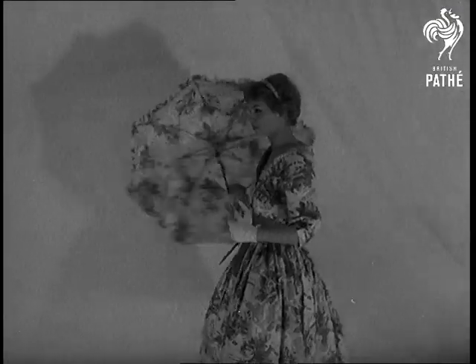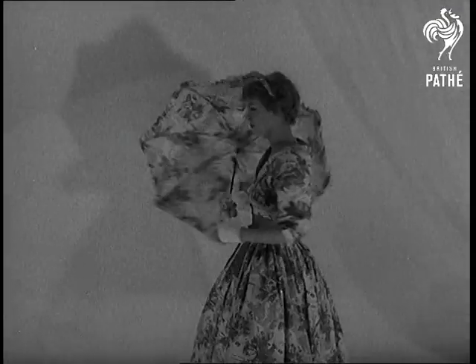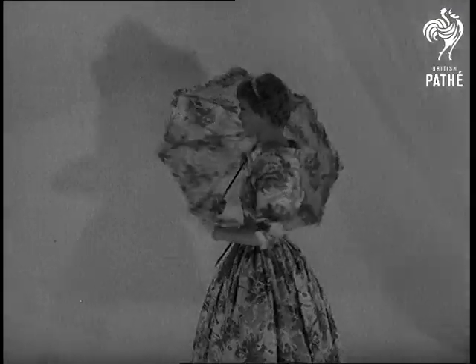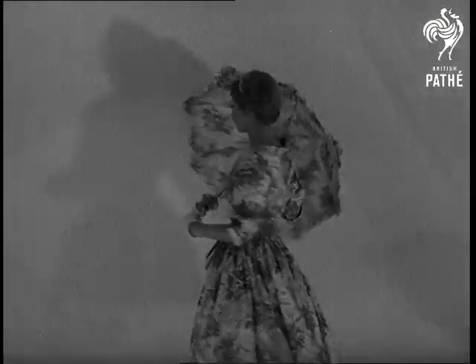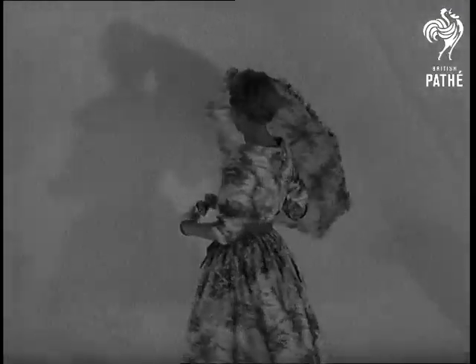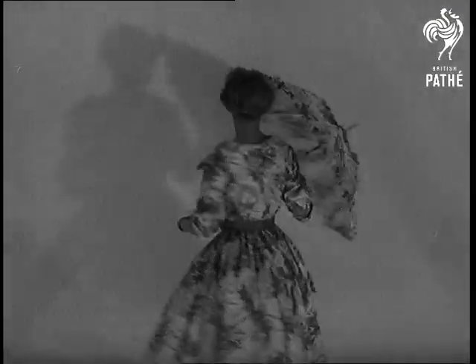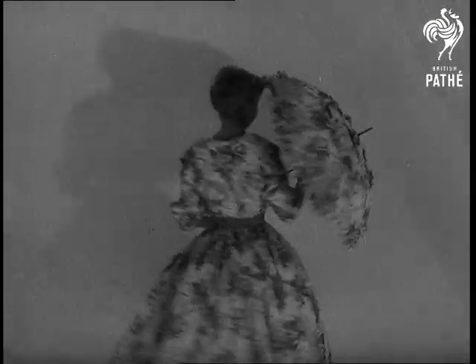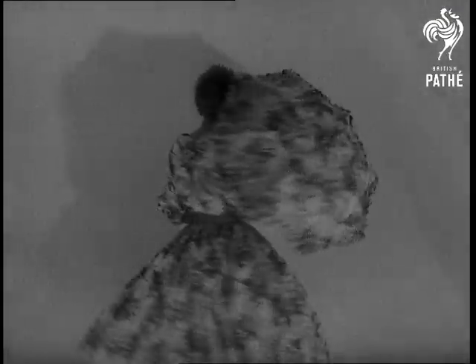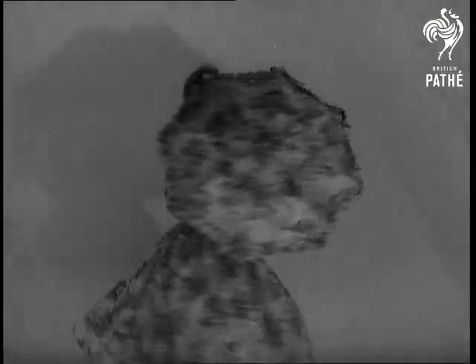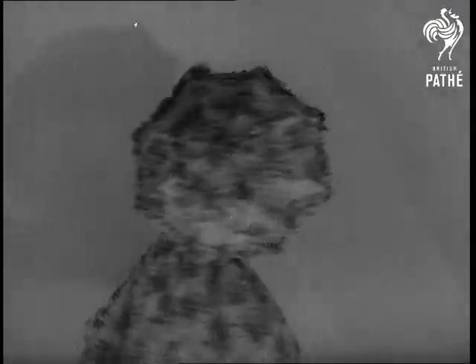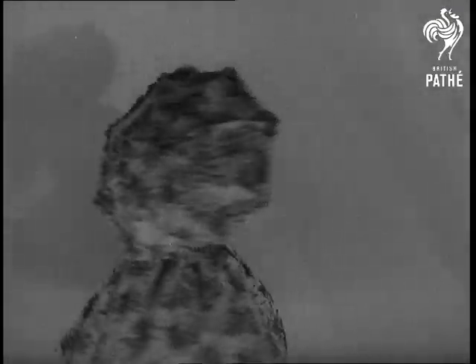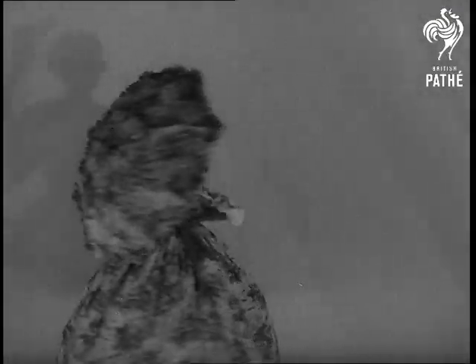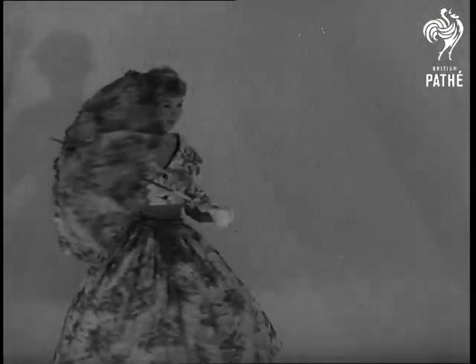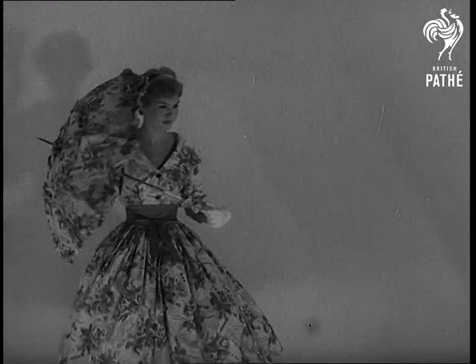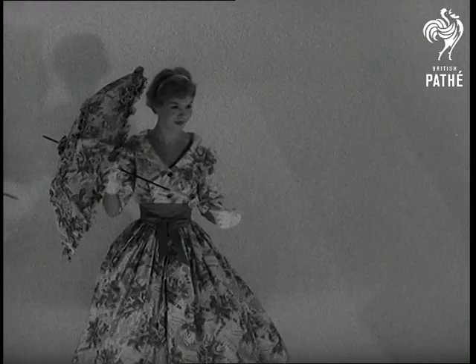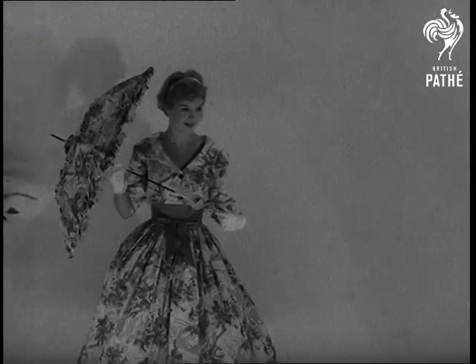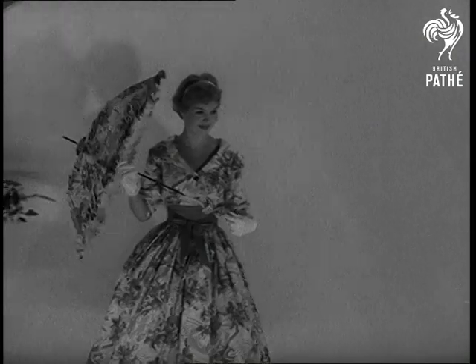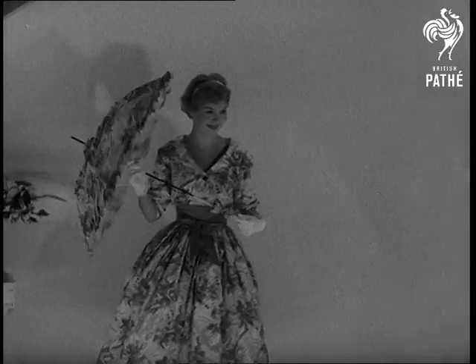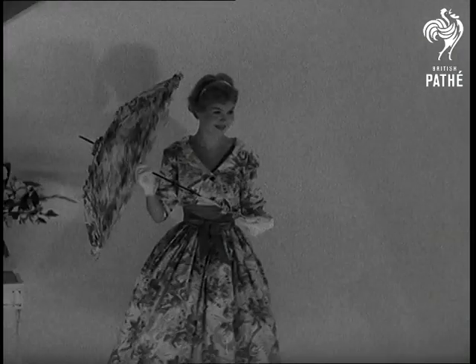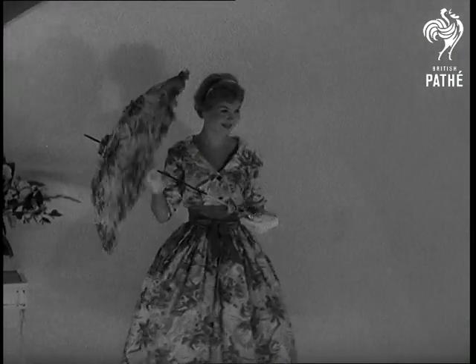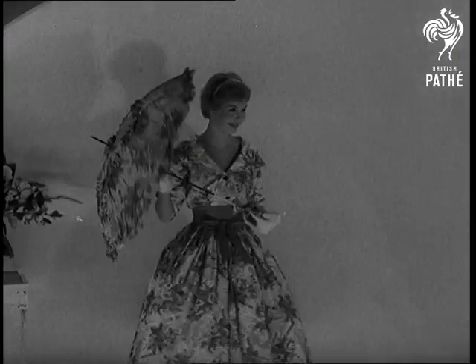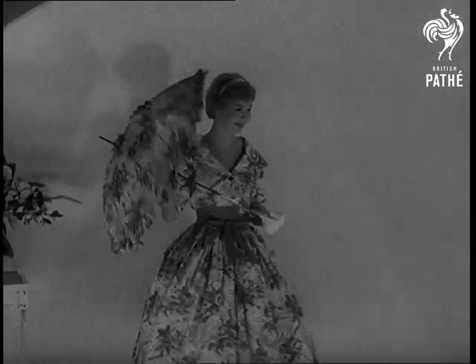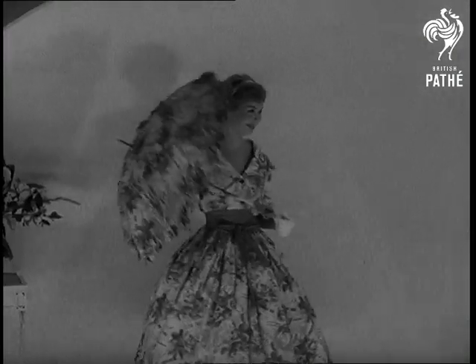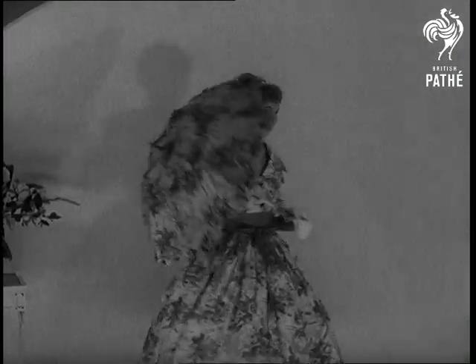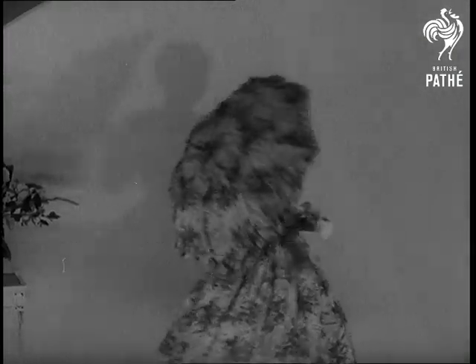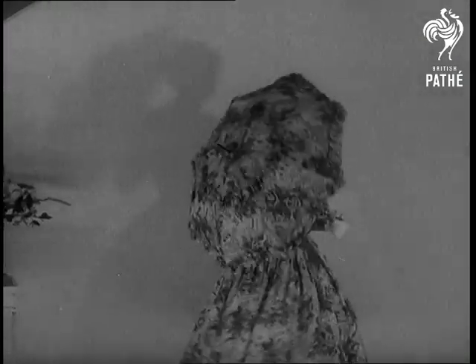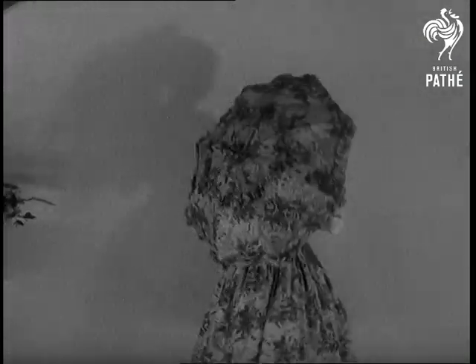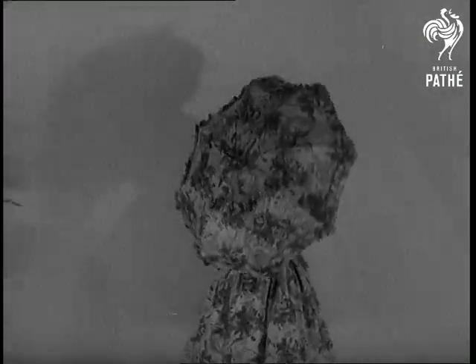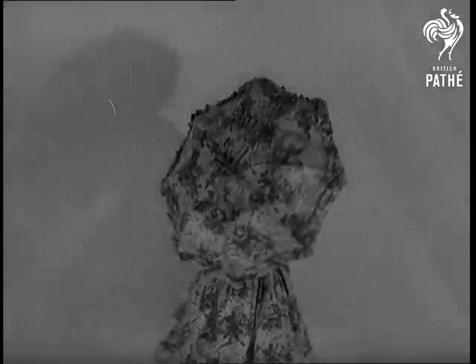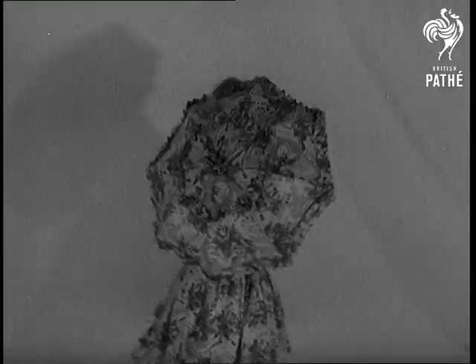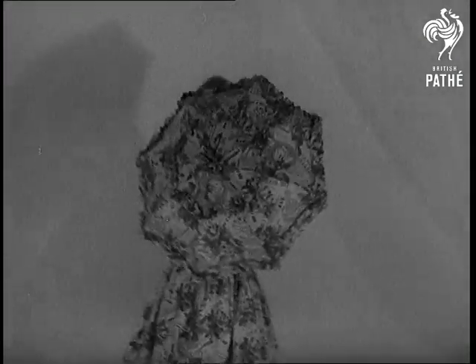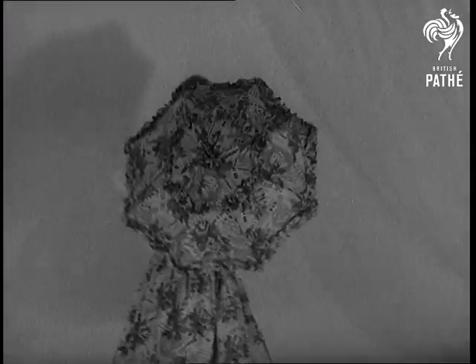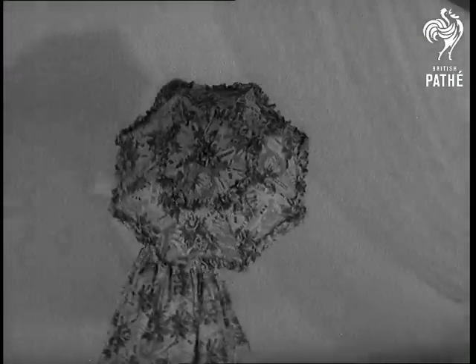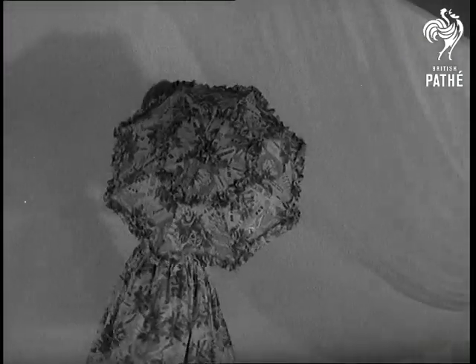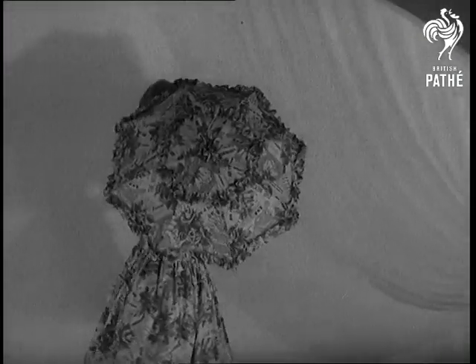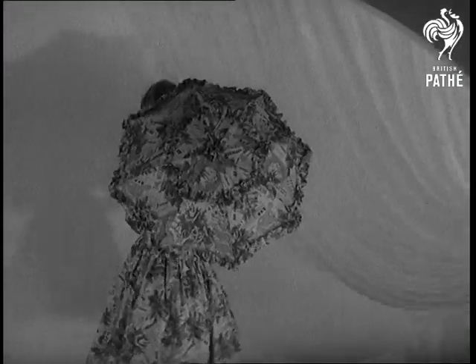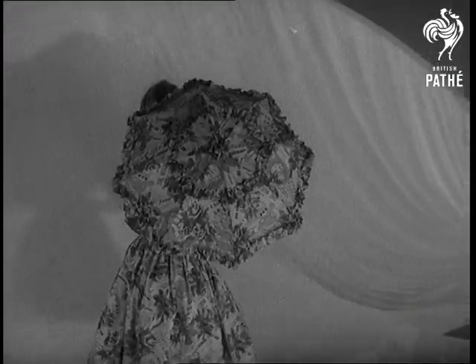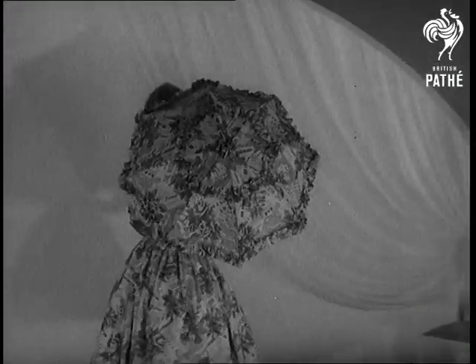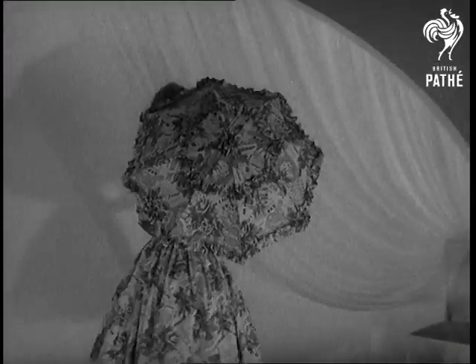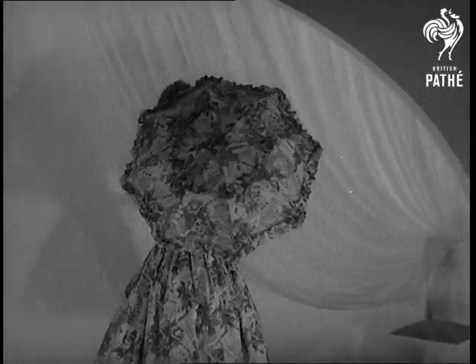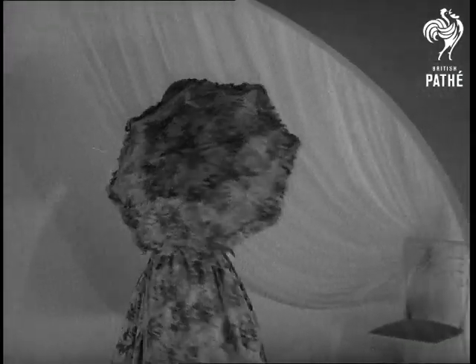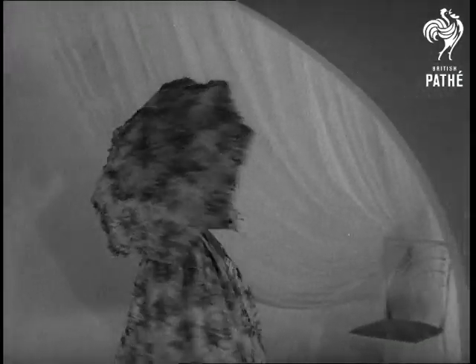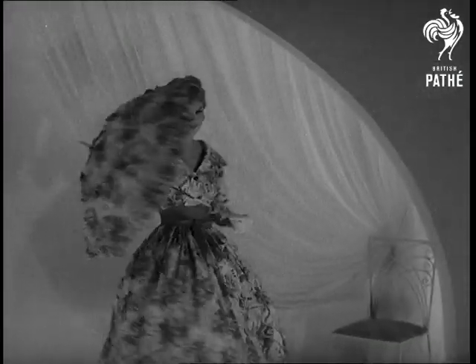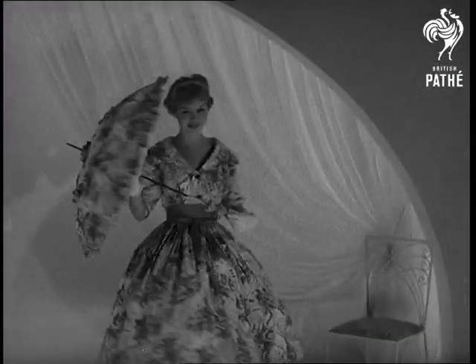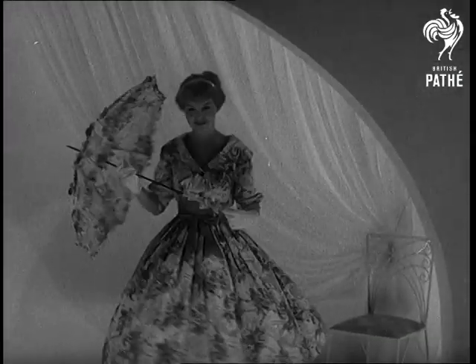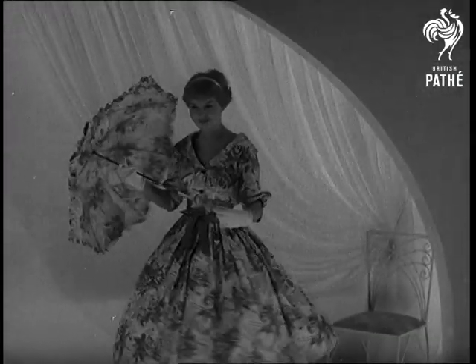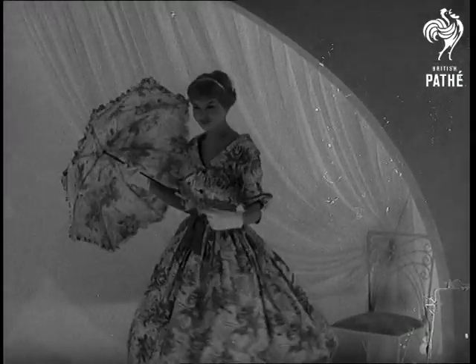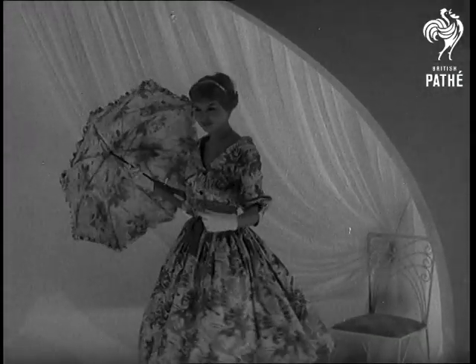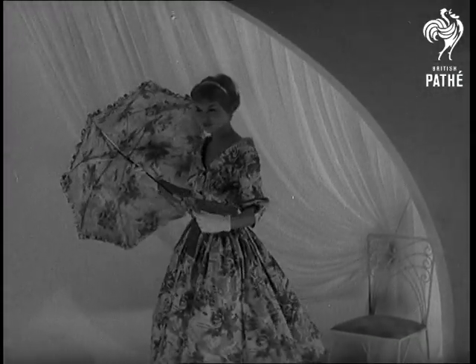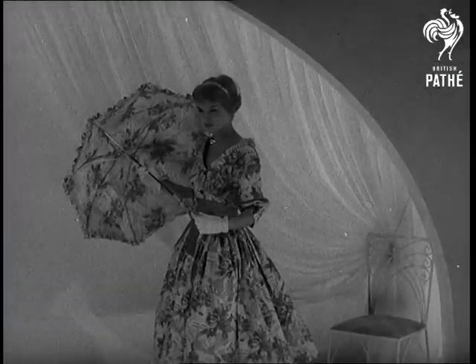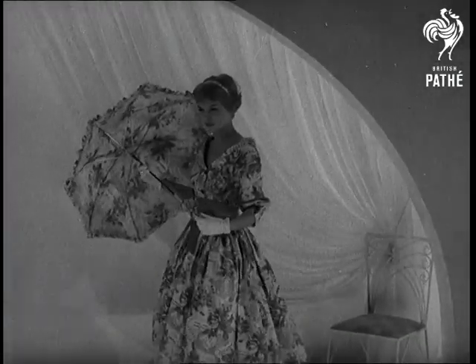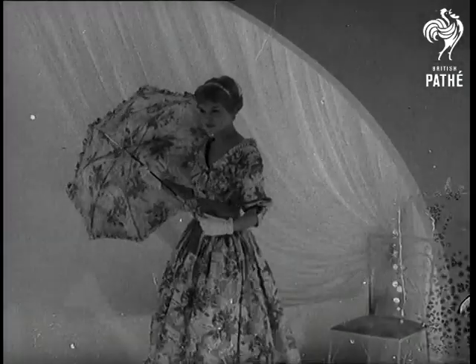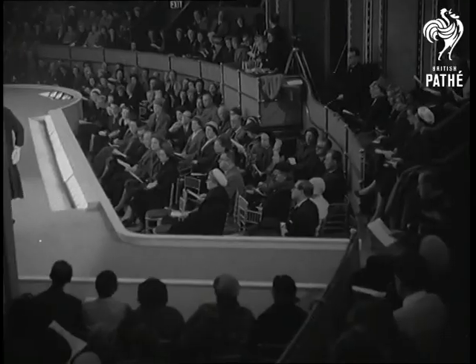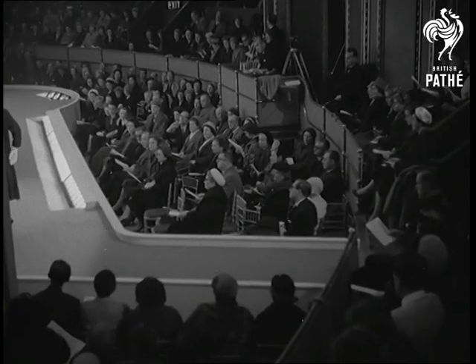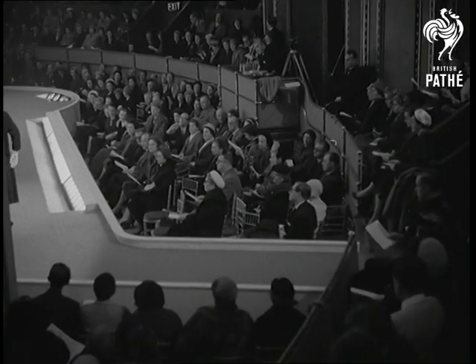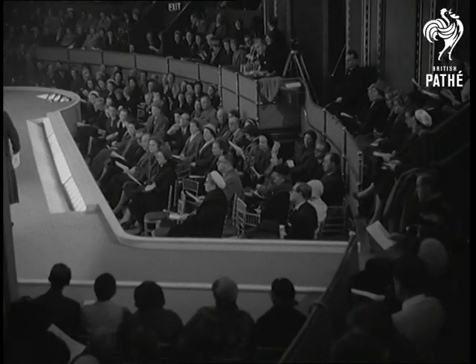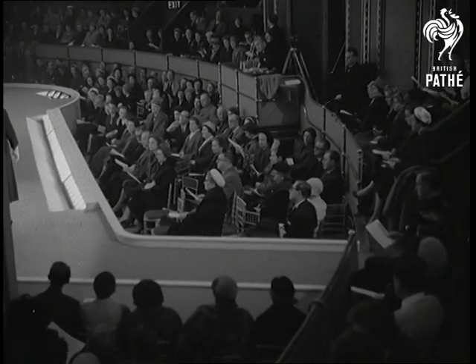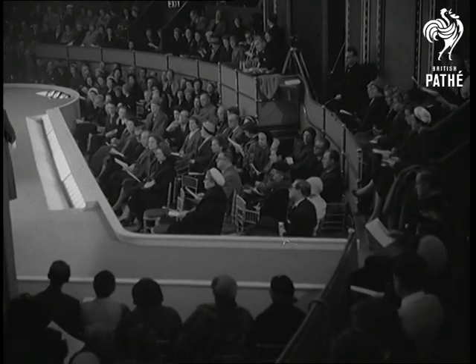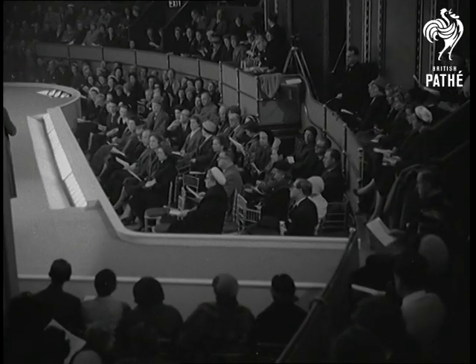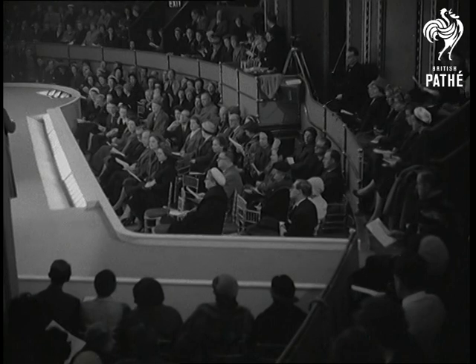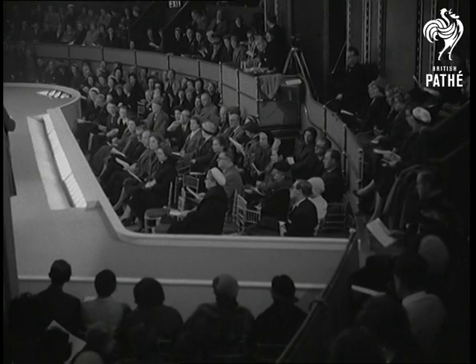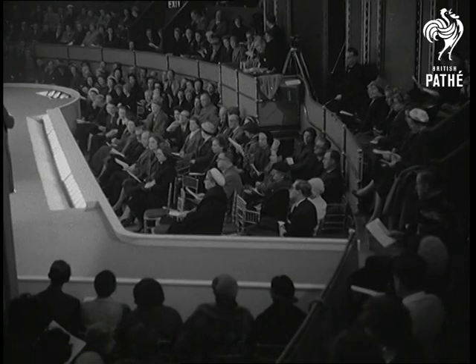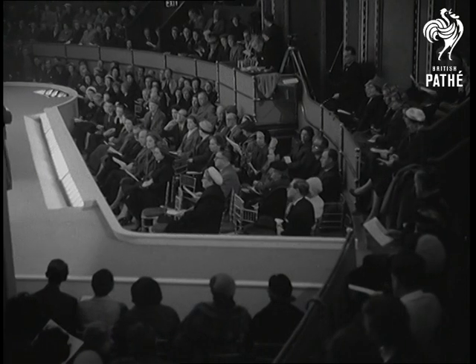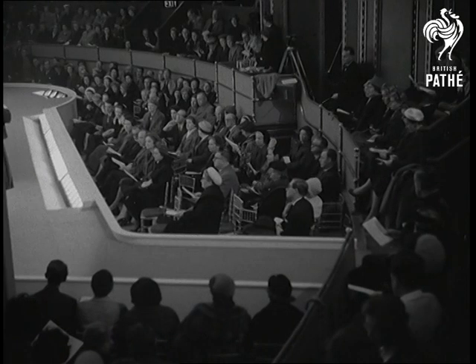The model, Elizabeth Duke. The creation, Coquette. The occasion, the first international trade fashion fair at the Albert Hall.